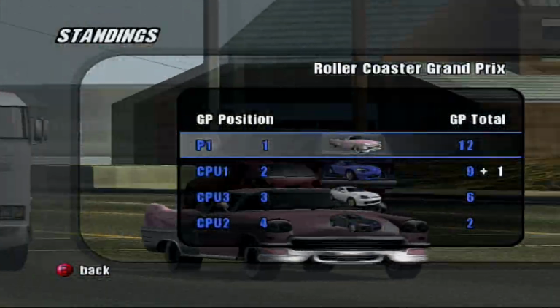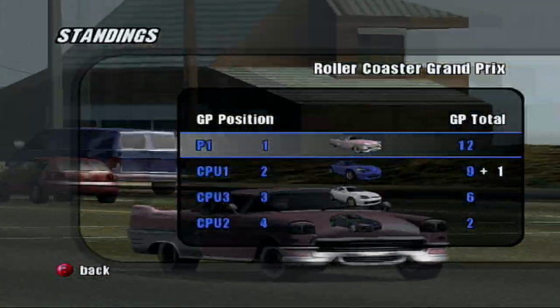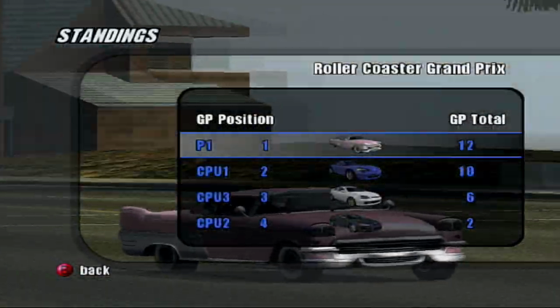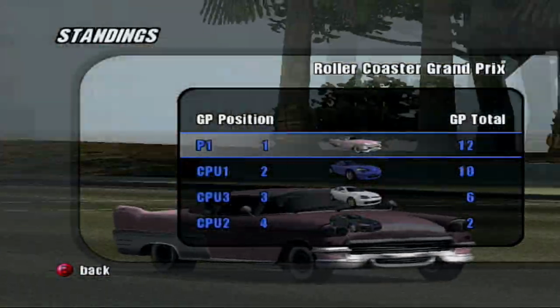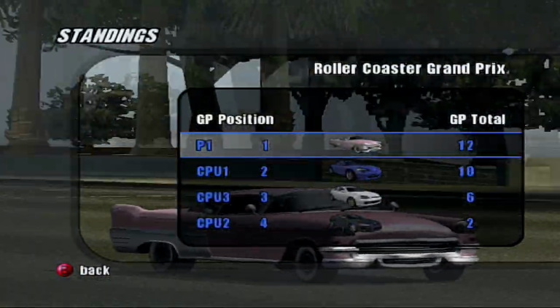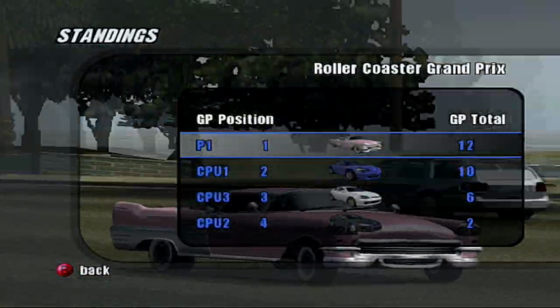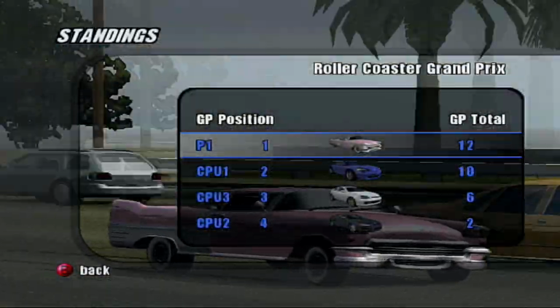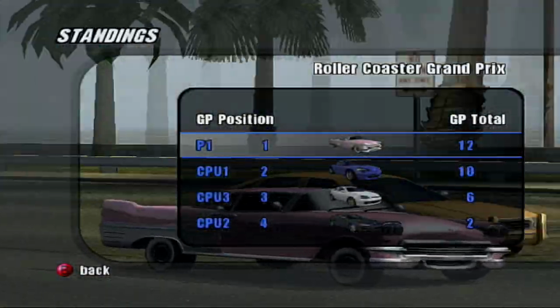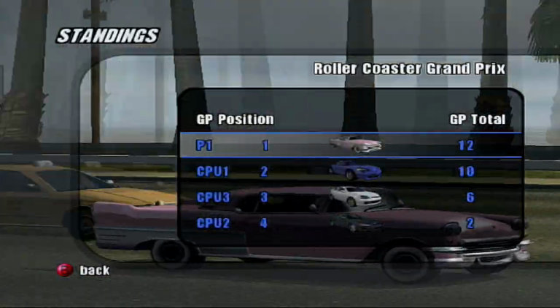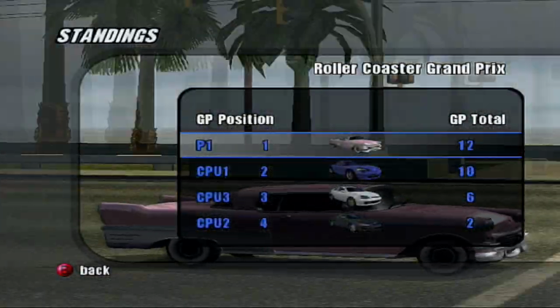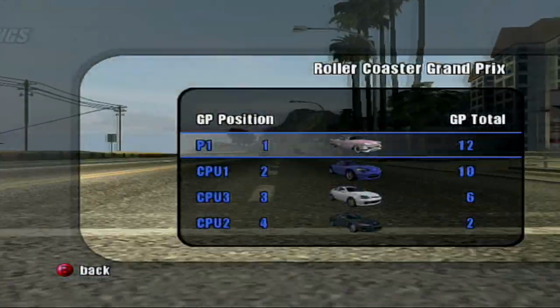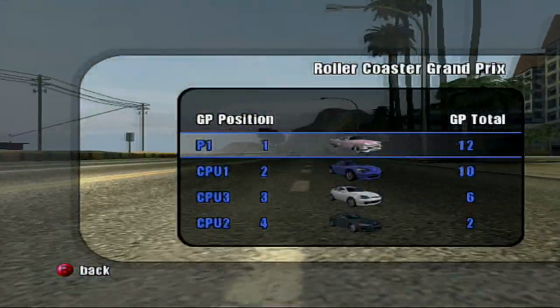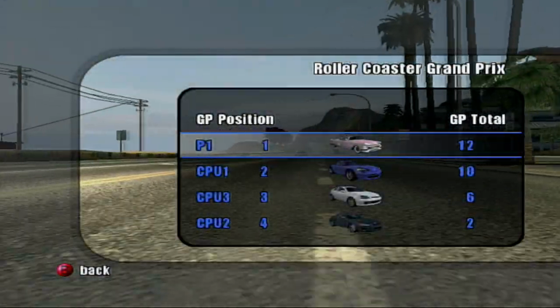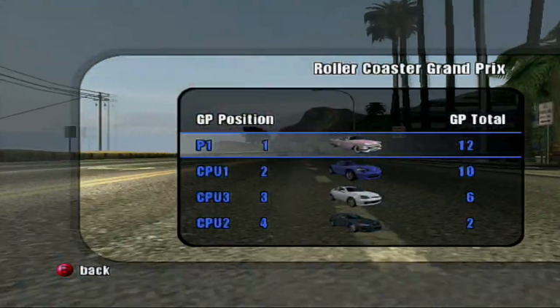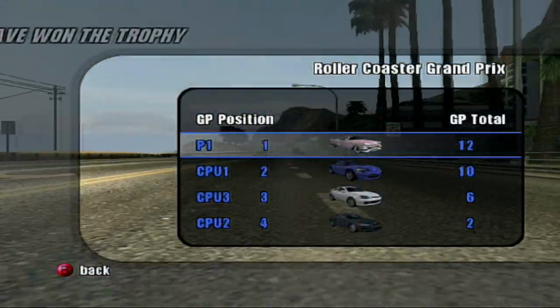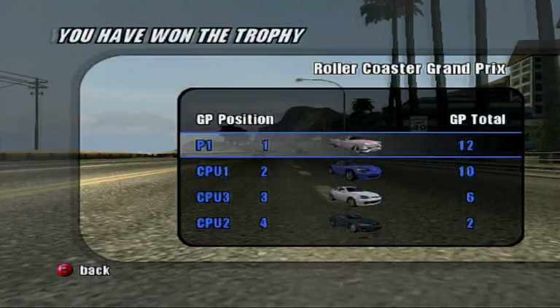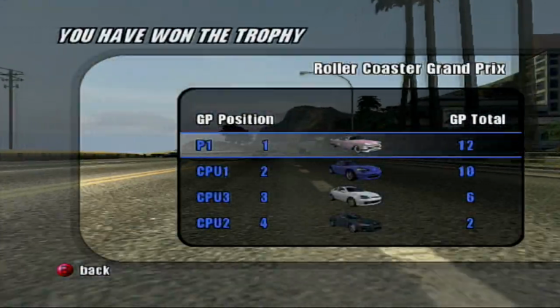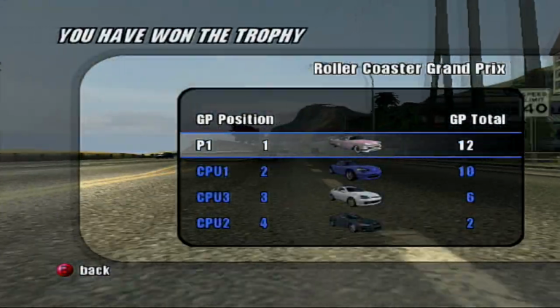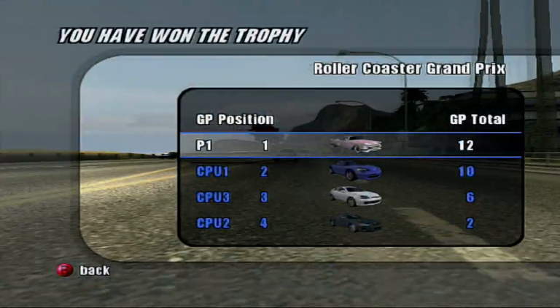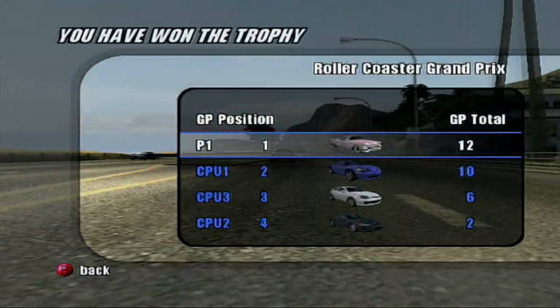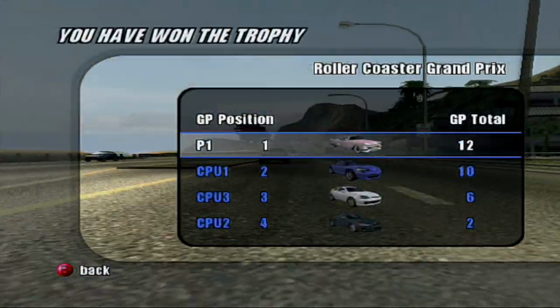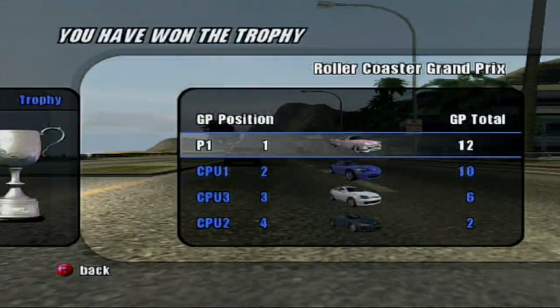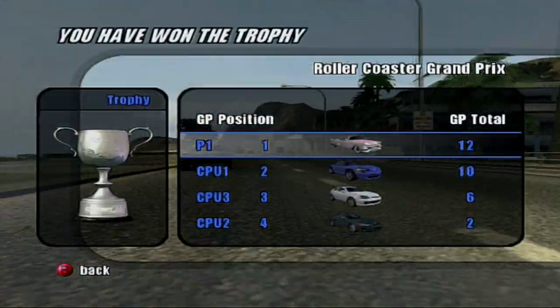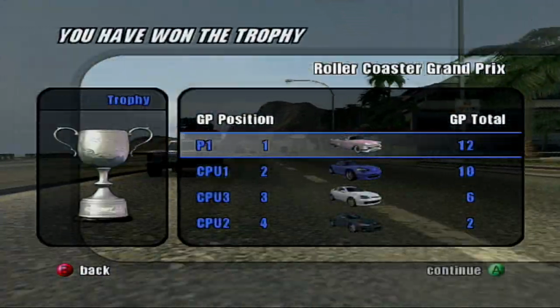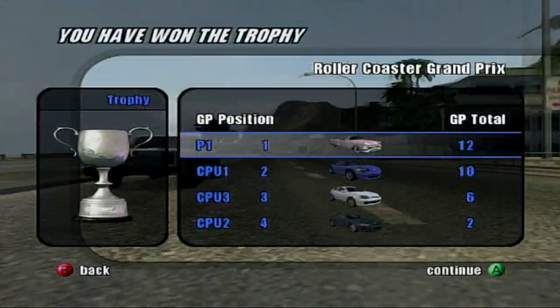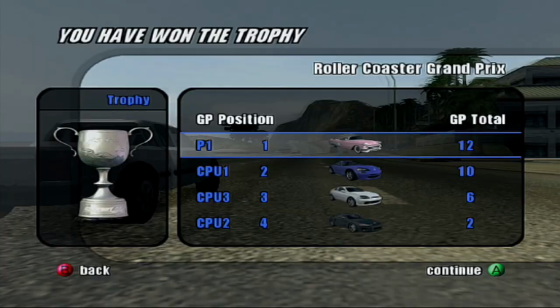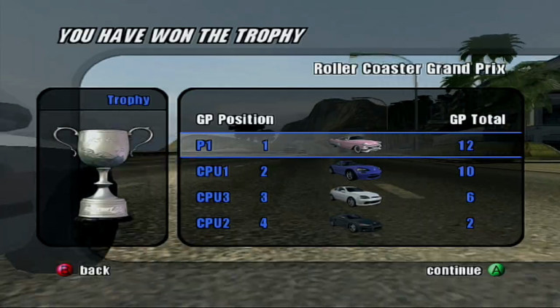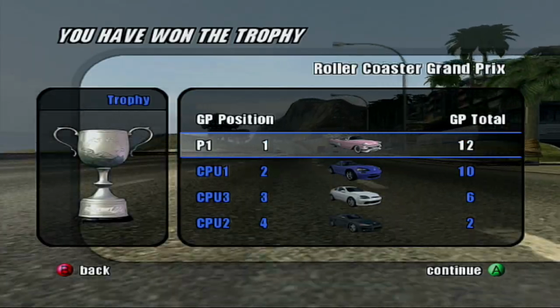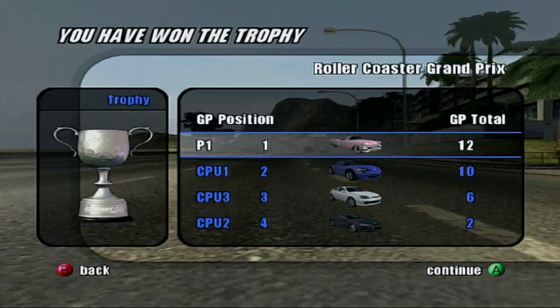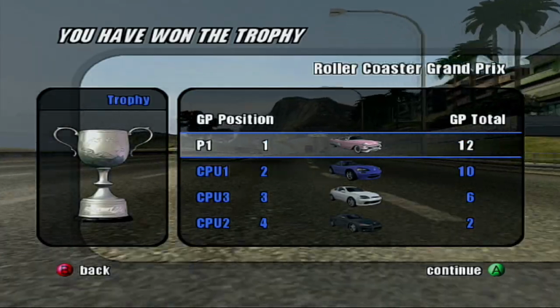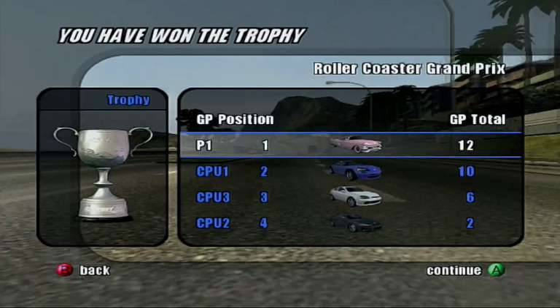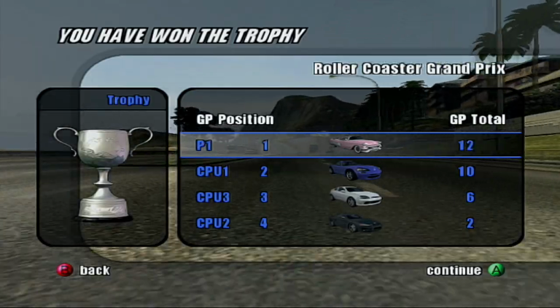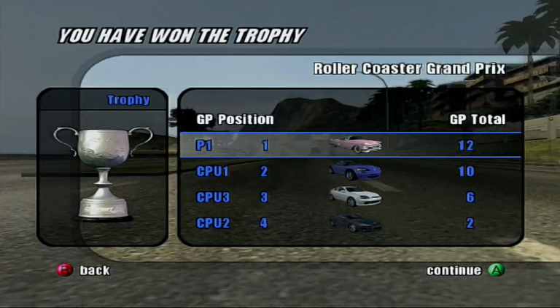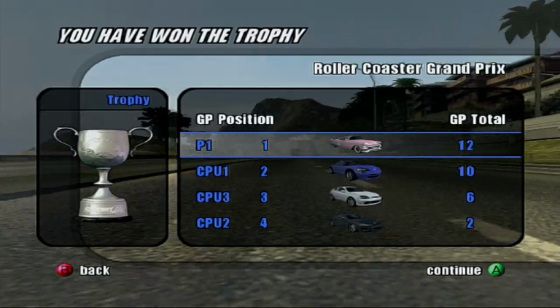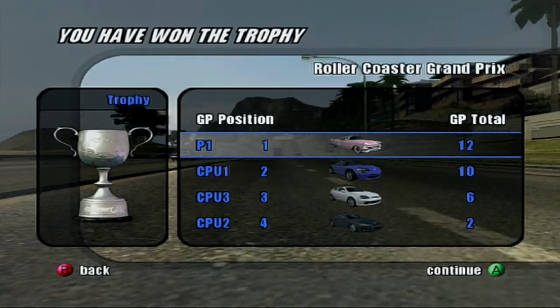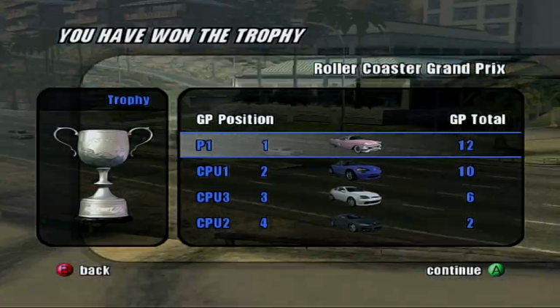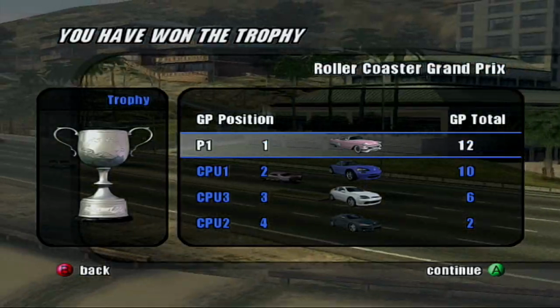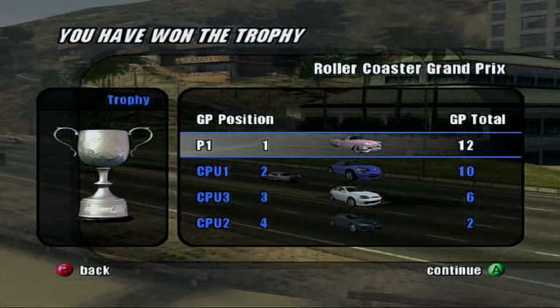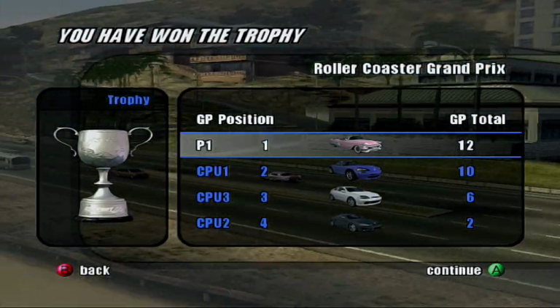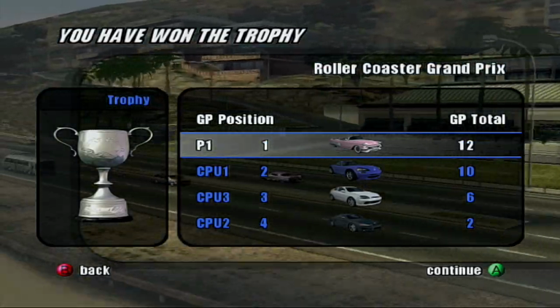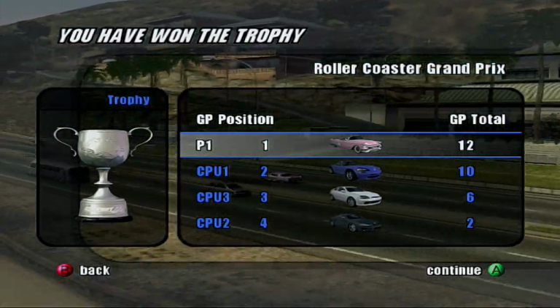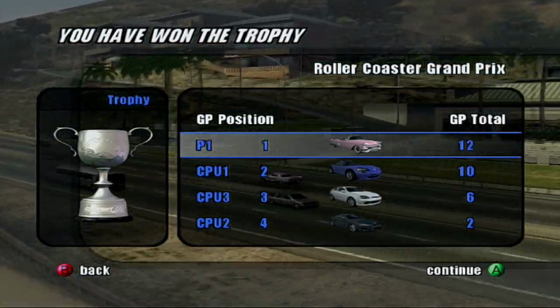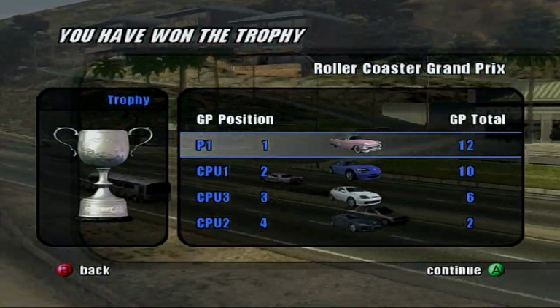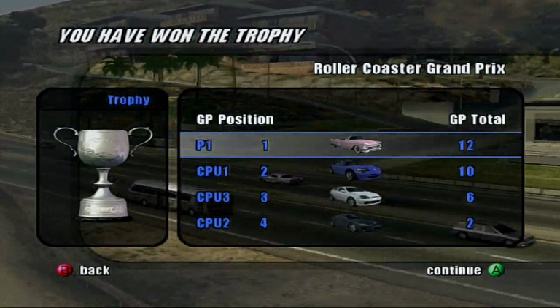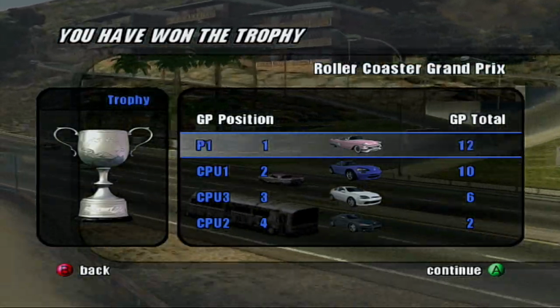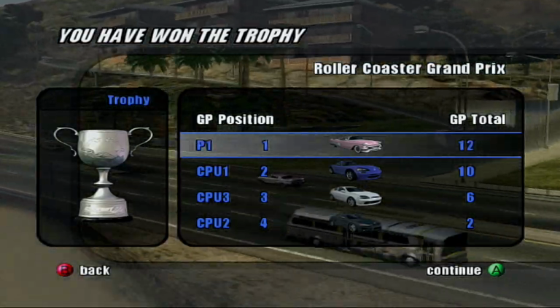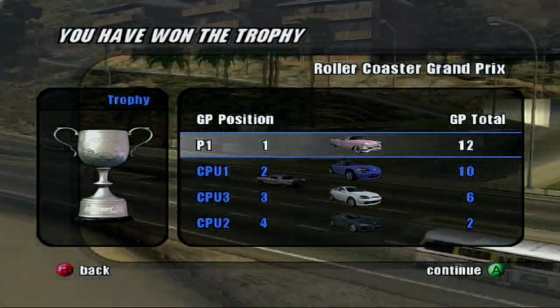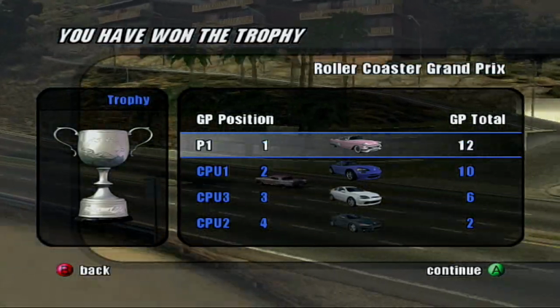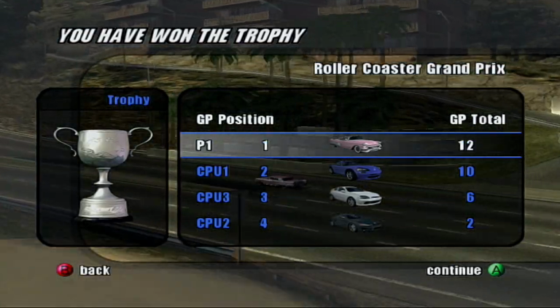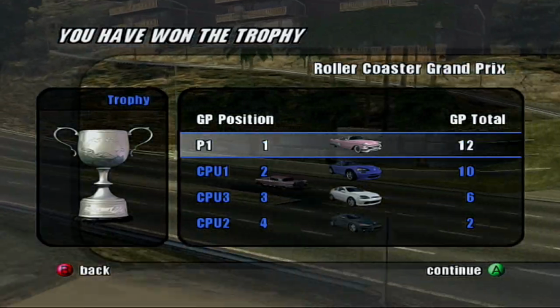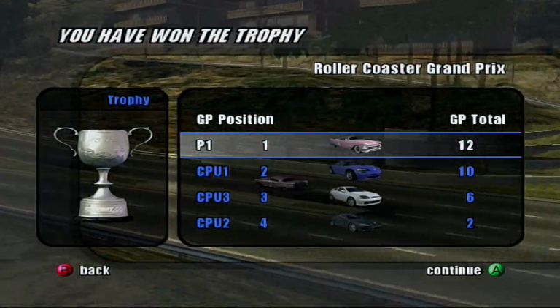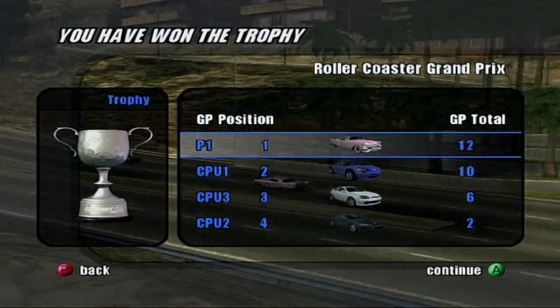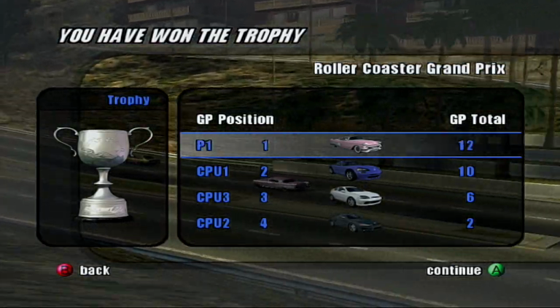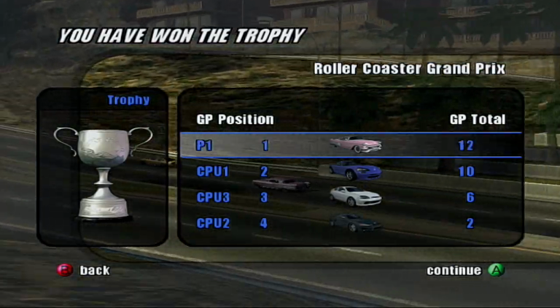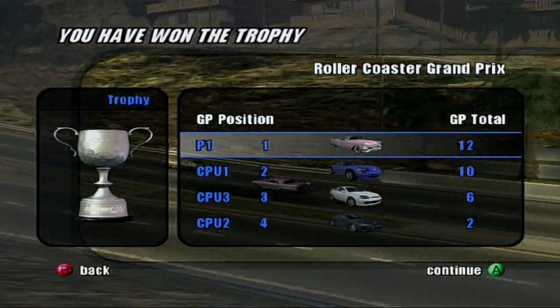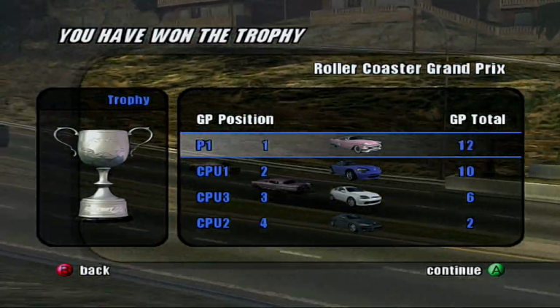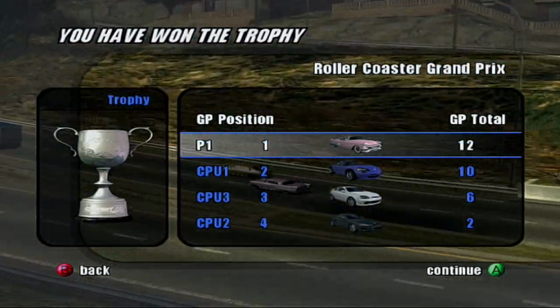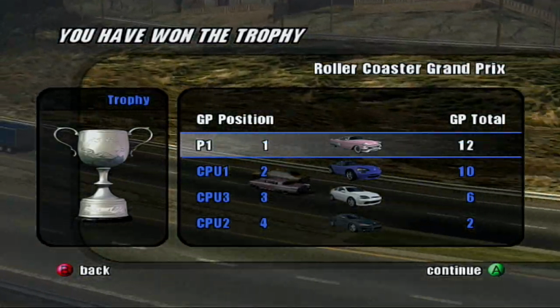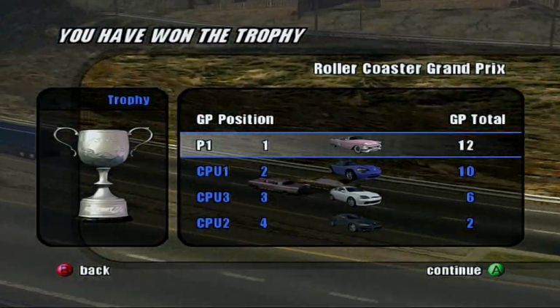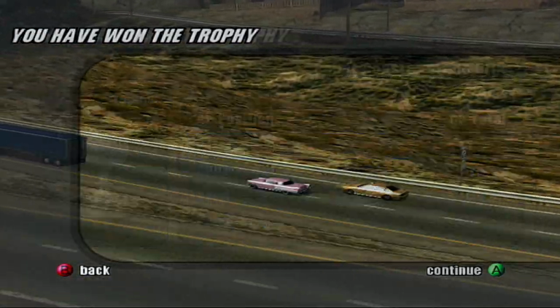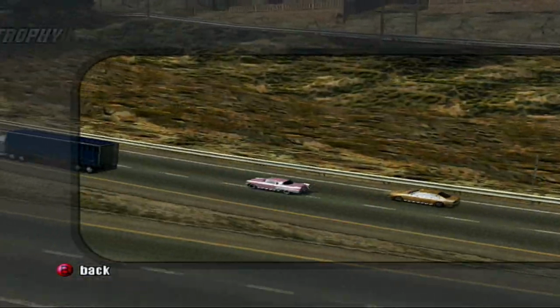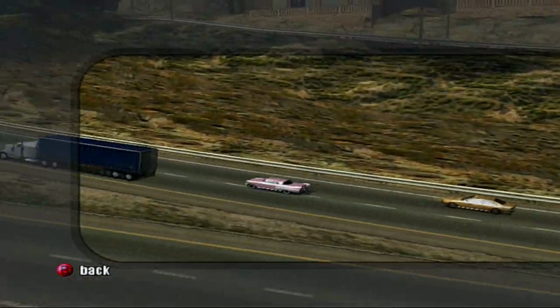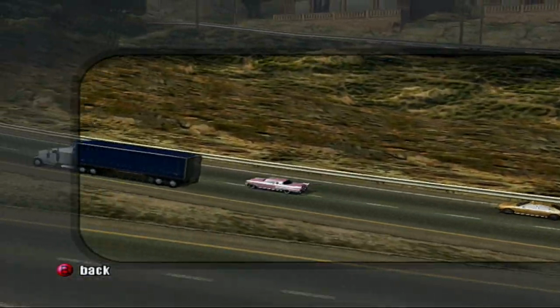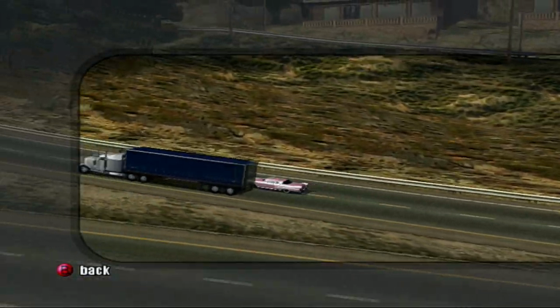I got two points, I'm still in the lead. So I got first place for the trophy. In your face!